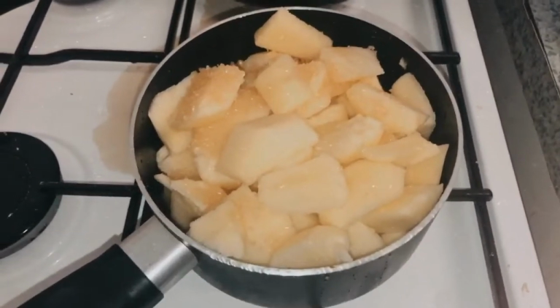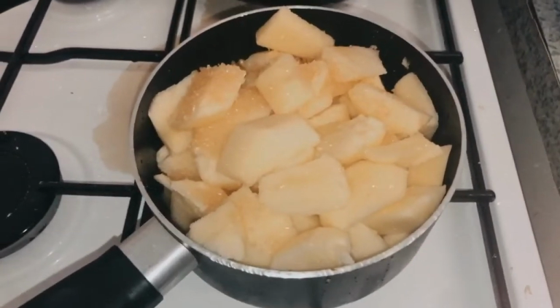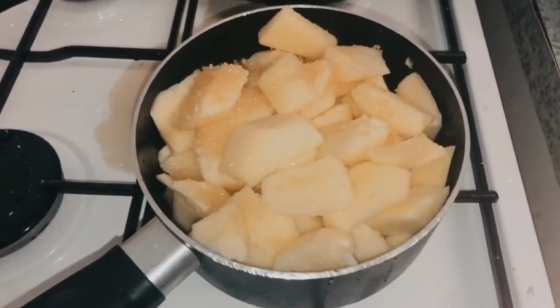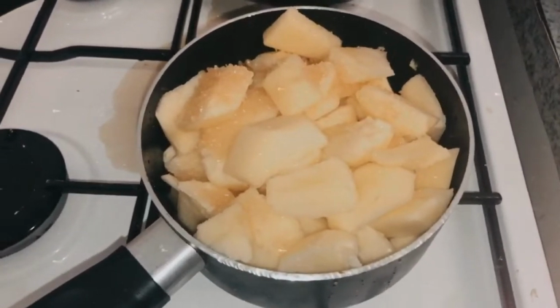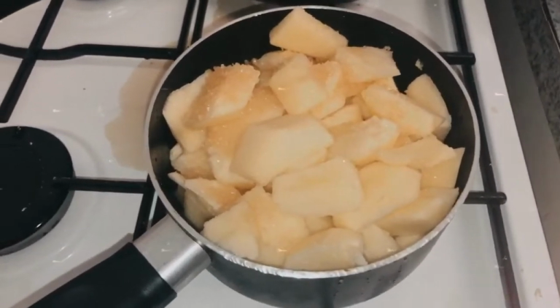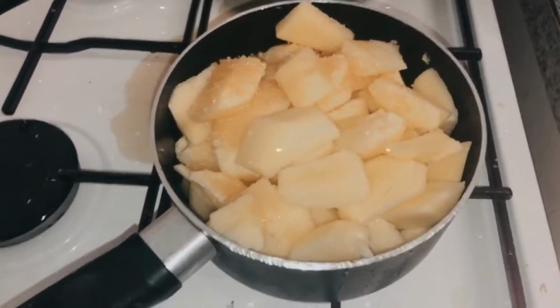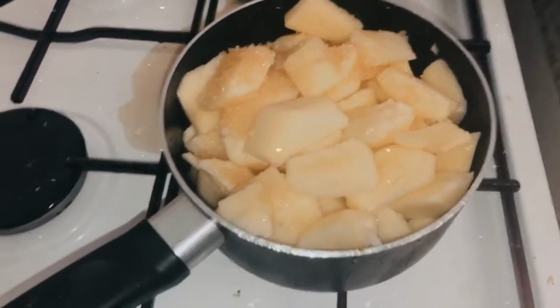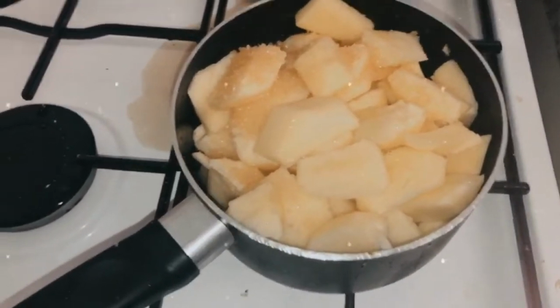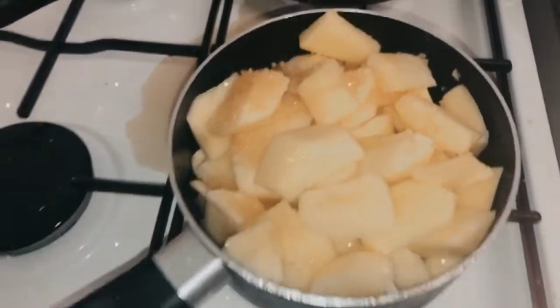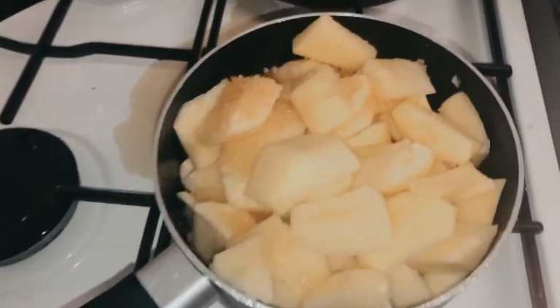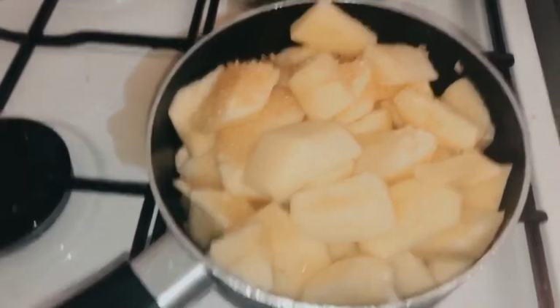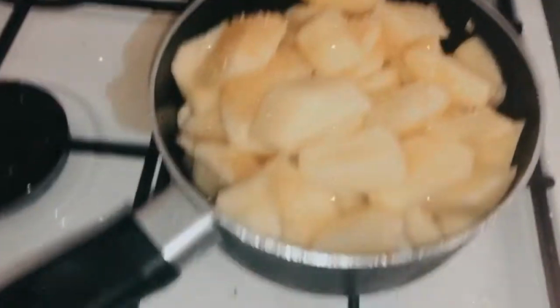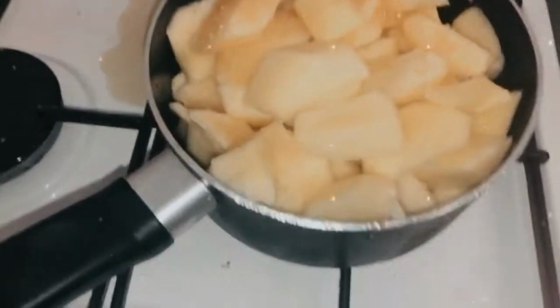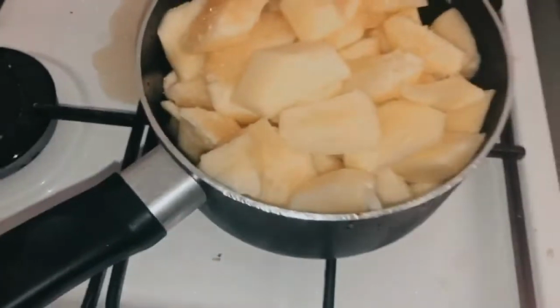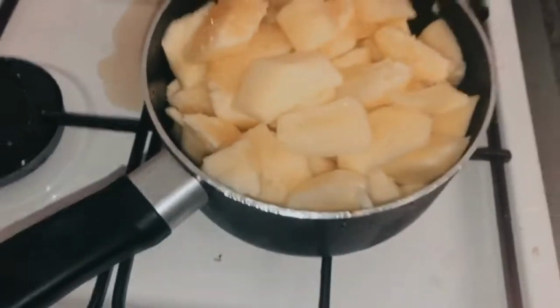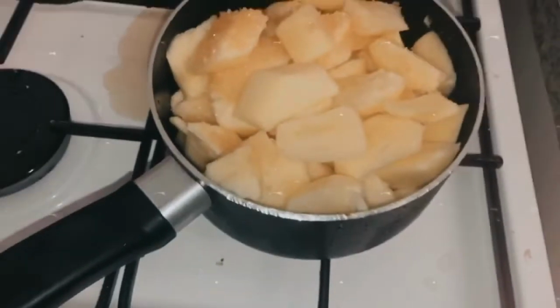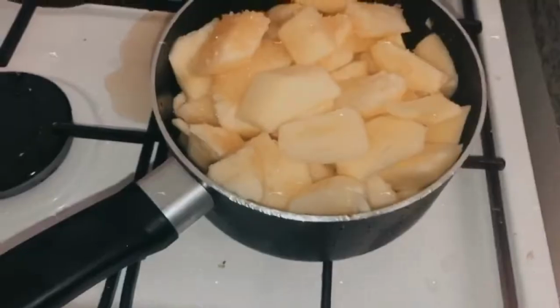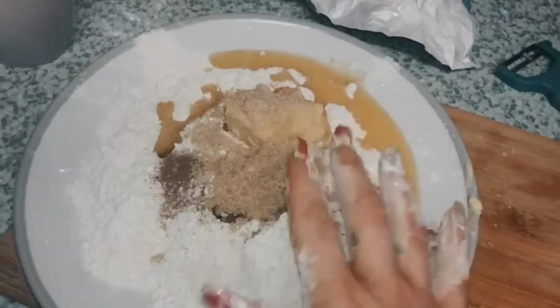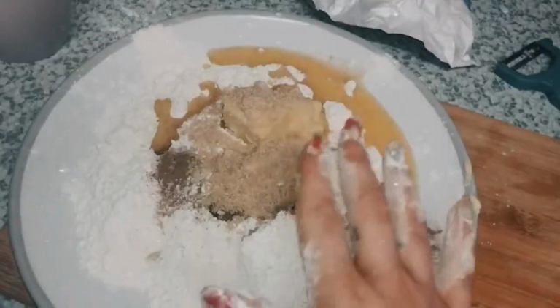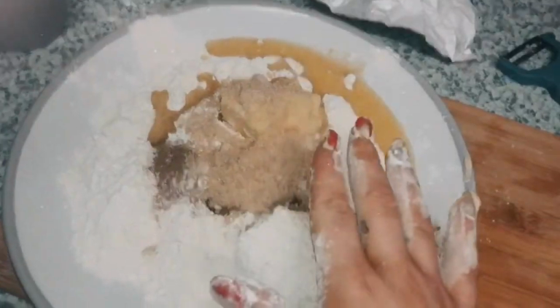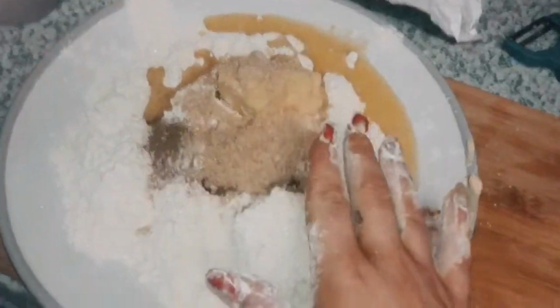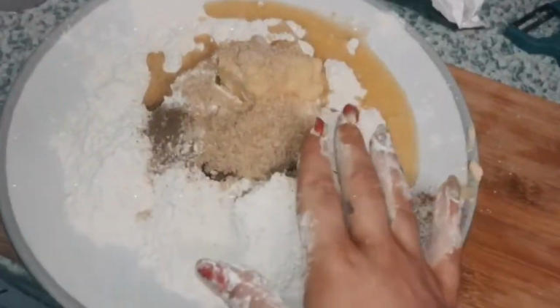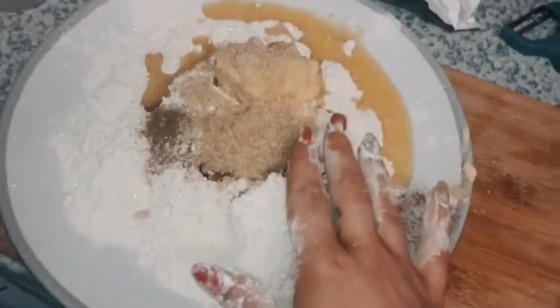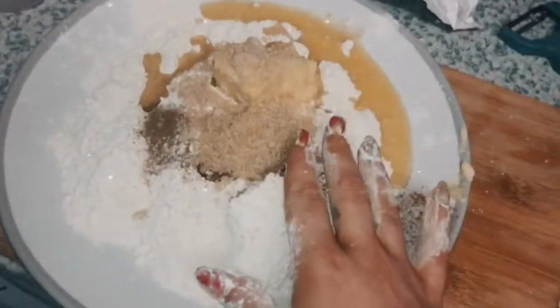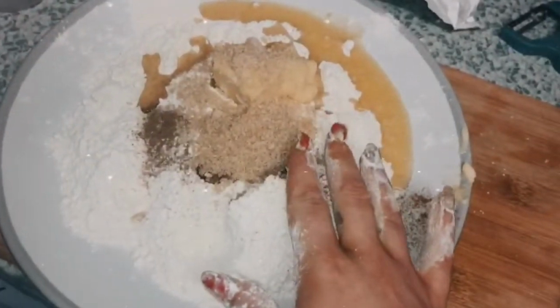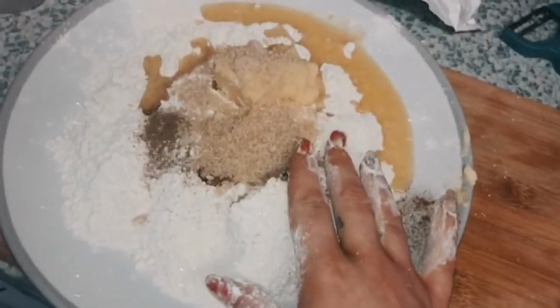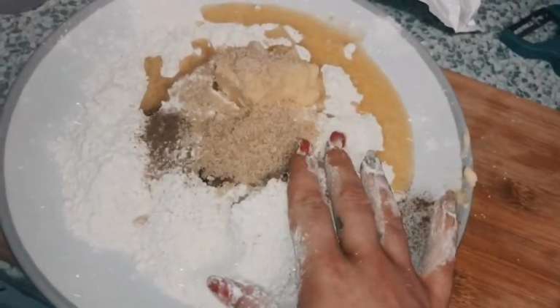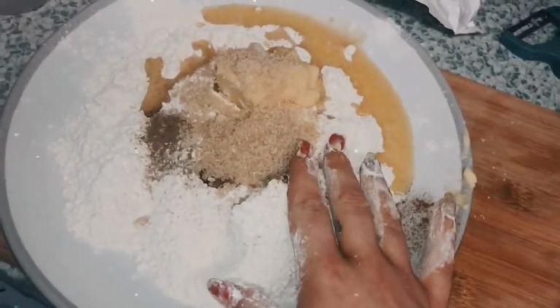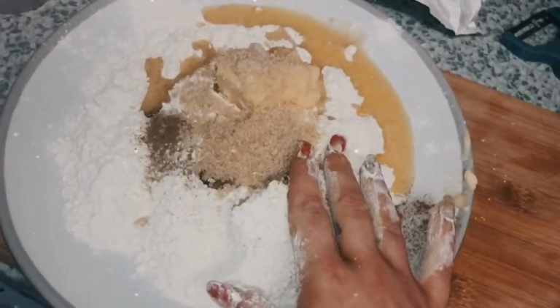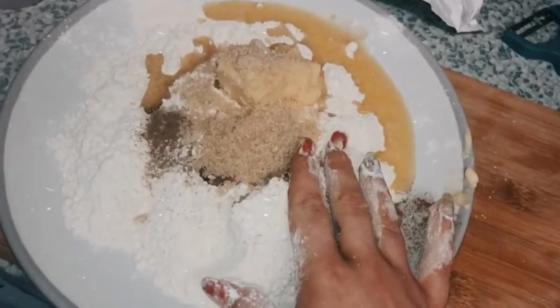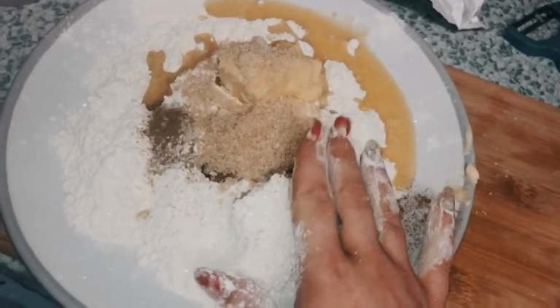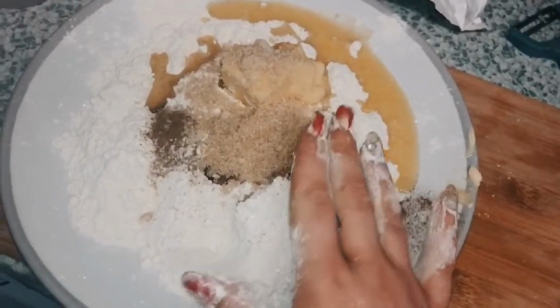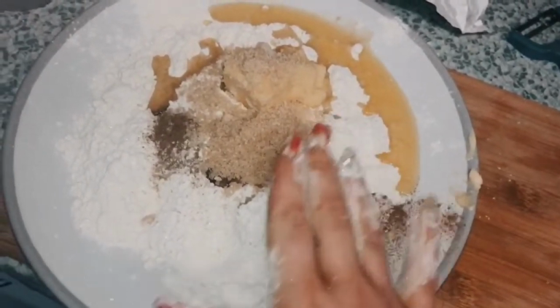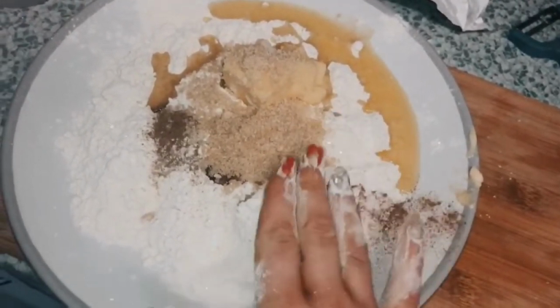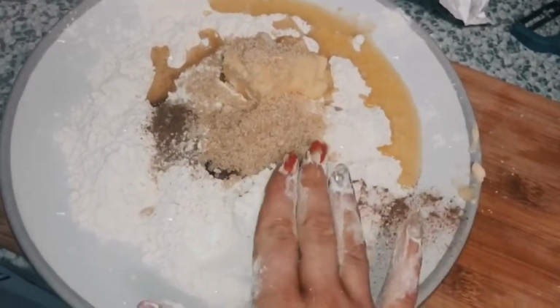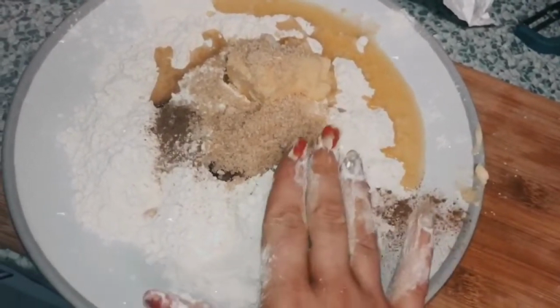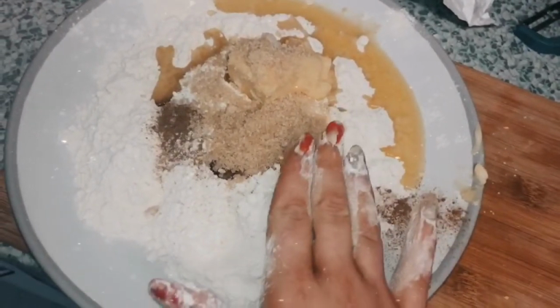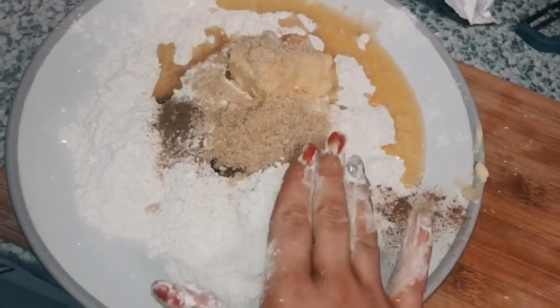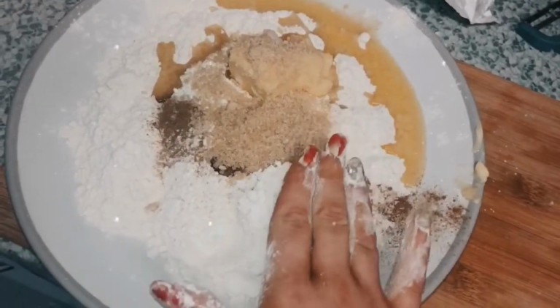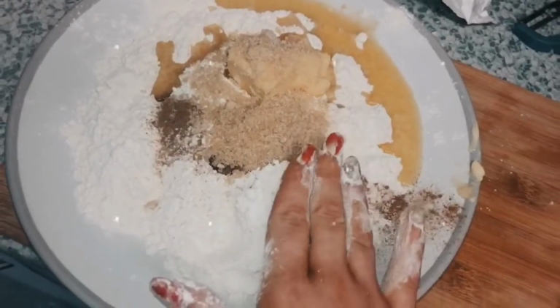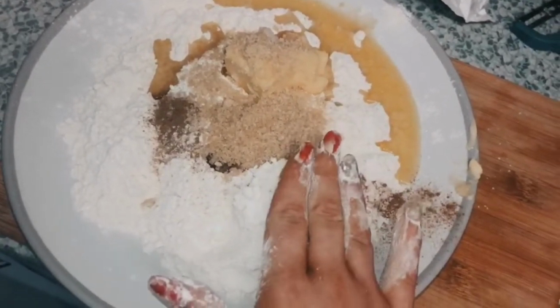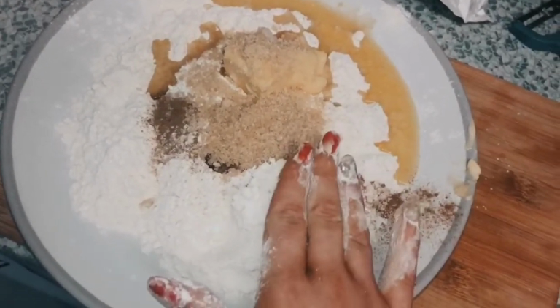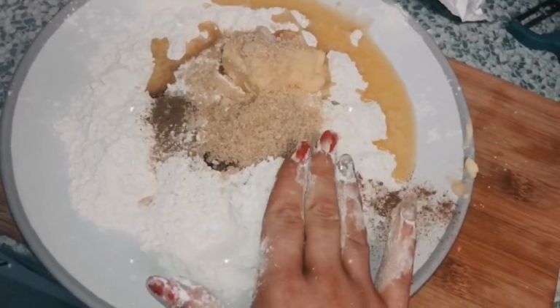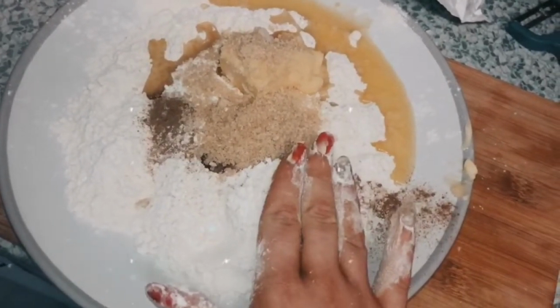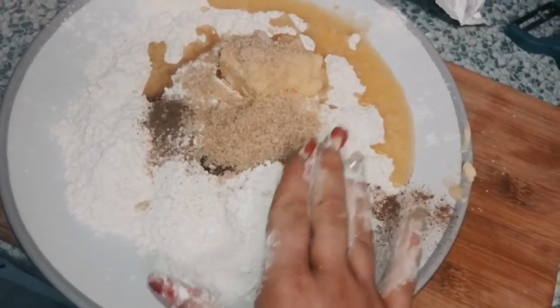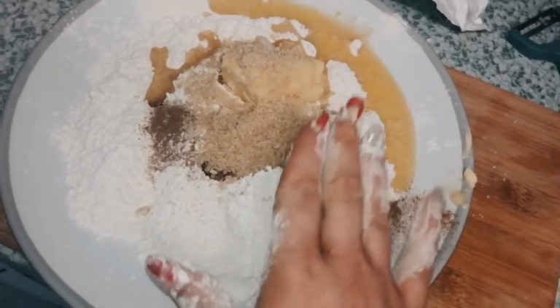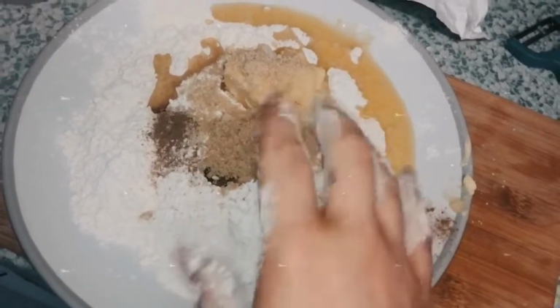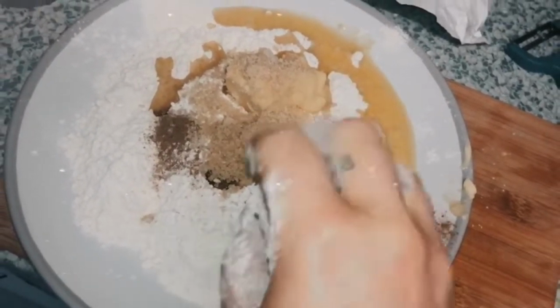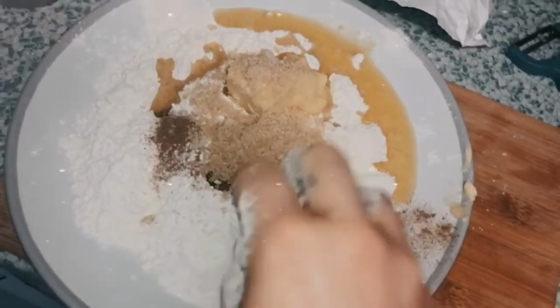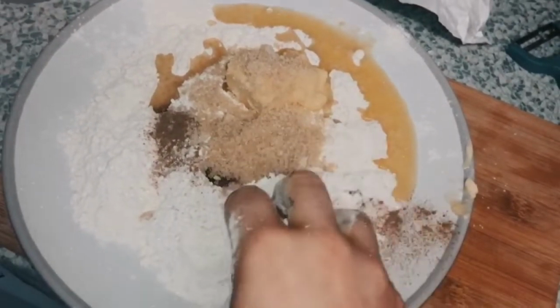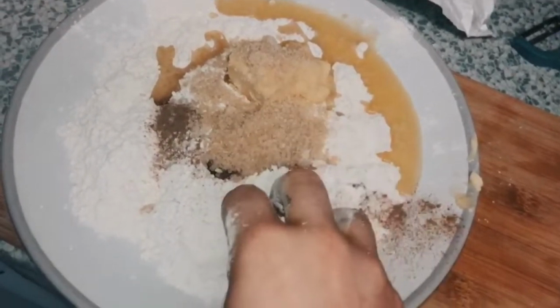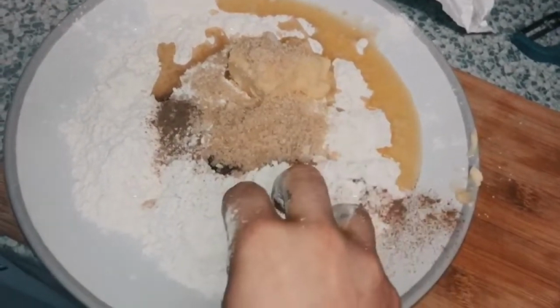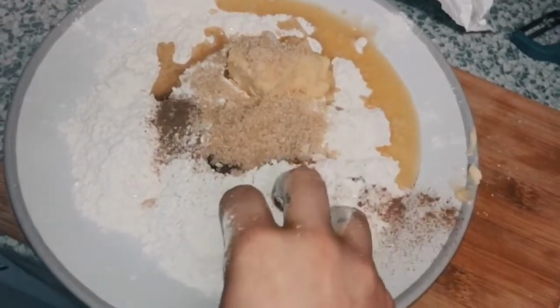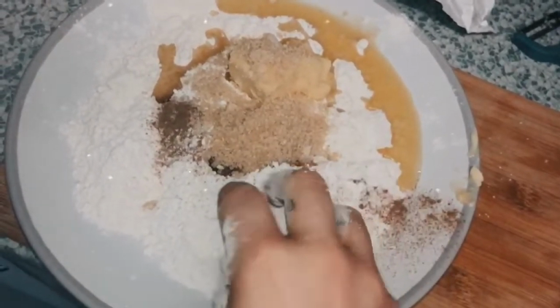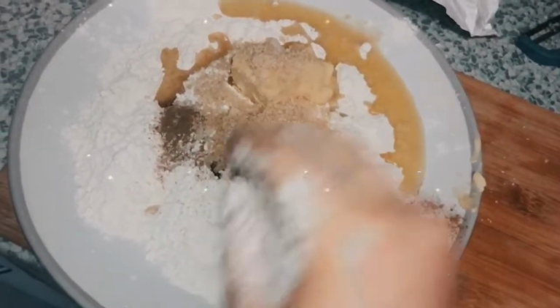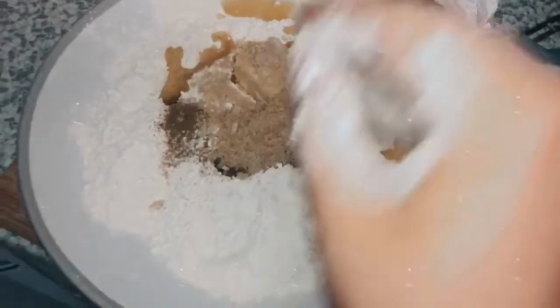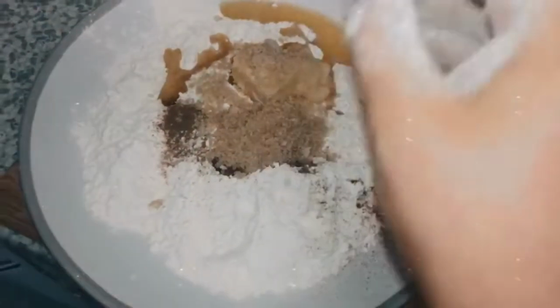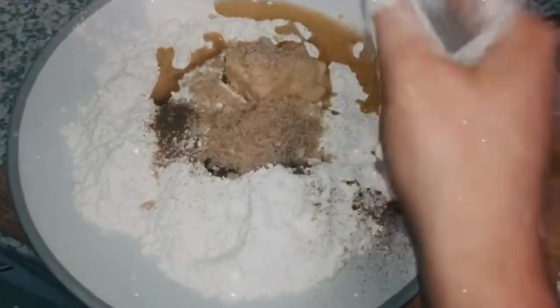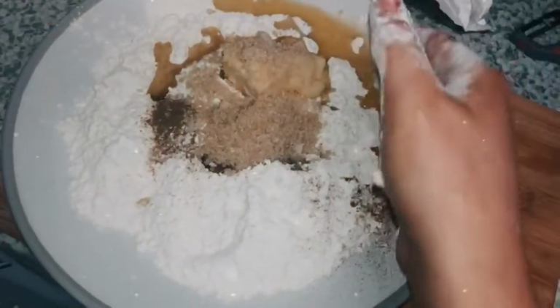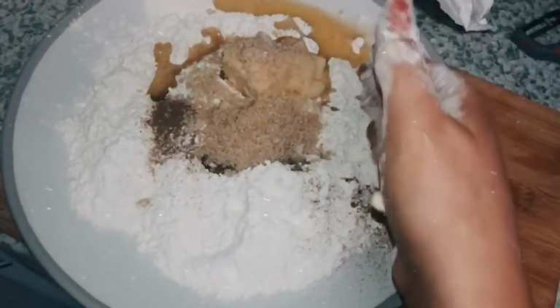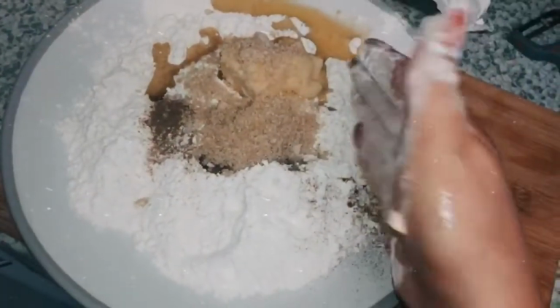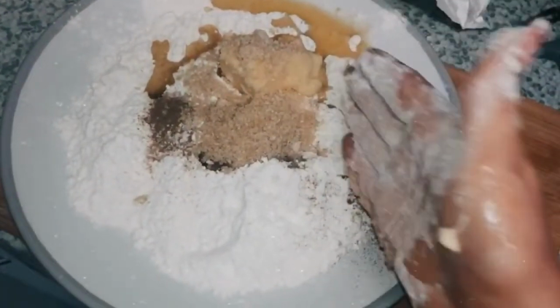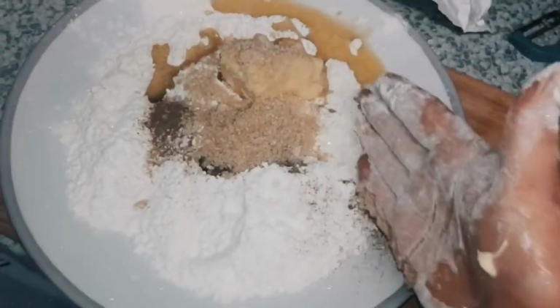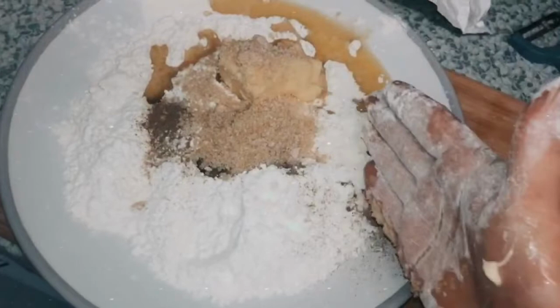Leave it until it turns into a nice little juice. For making the crumble, you need to do as much flour as you do half the amount of butter.